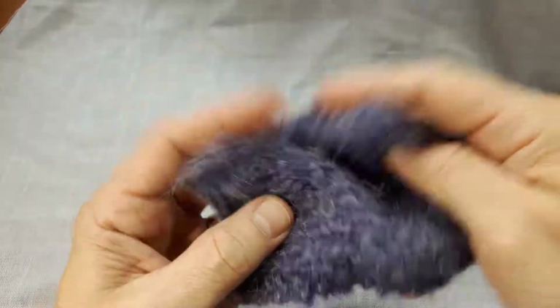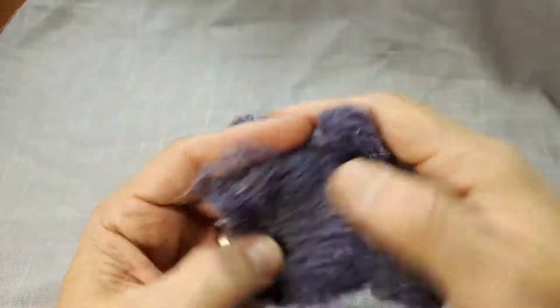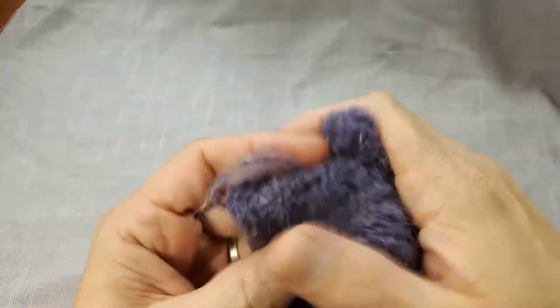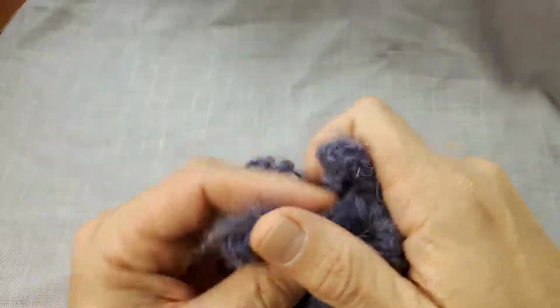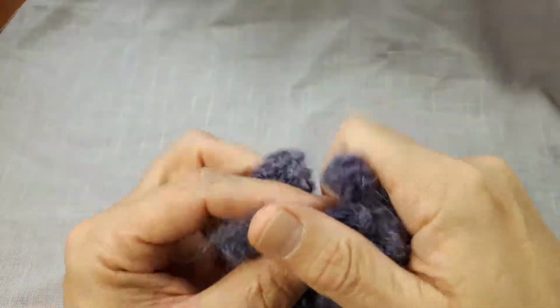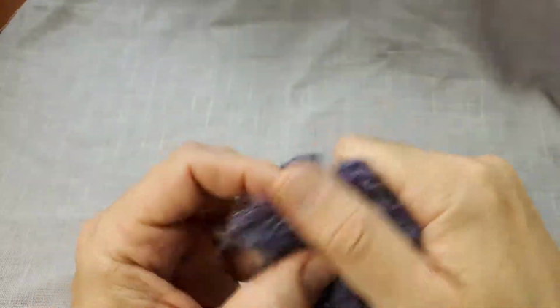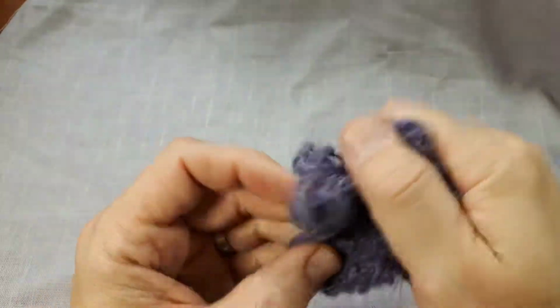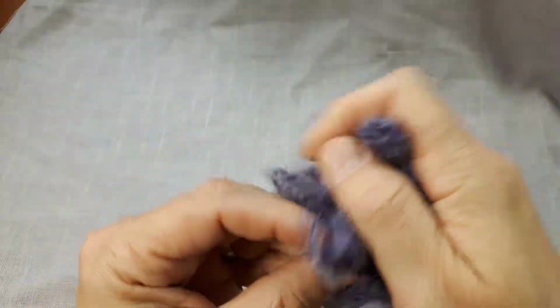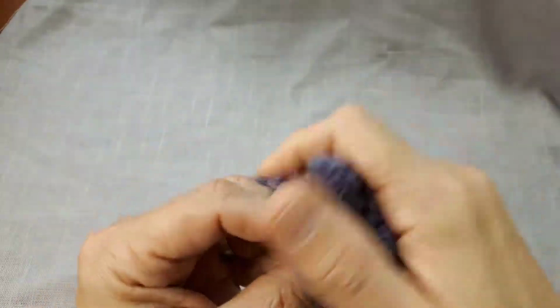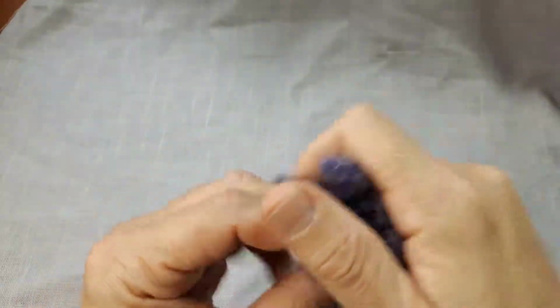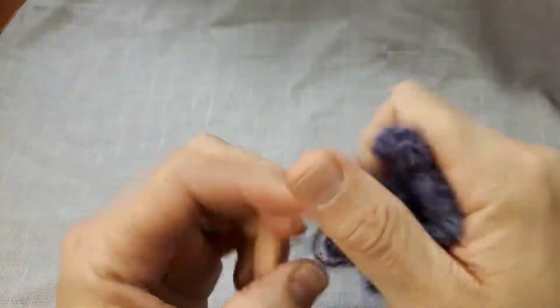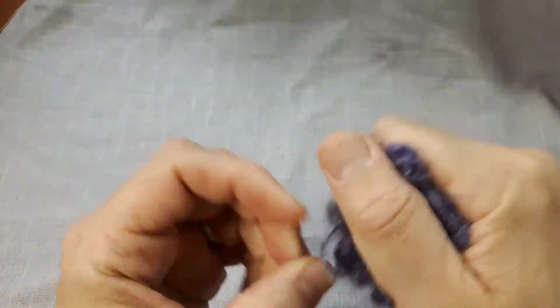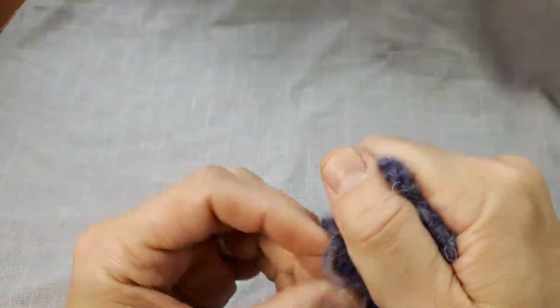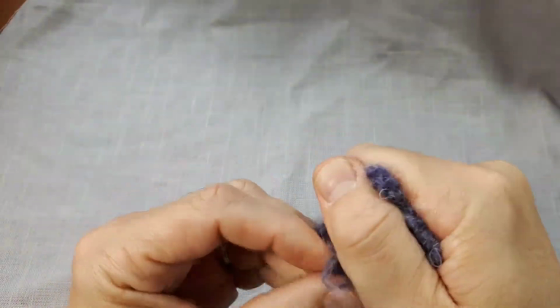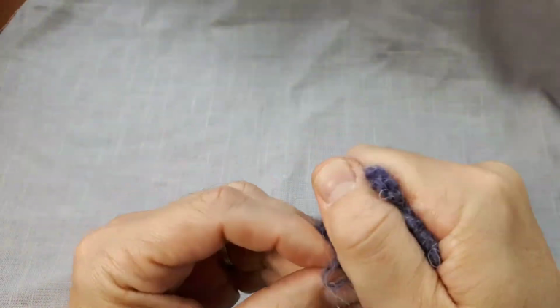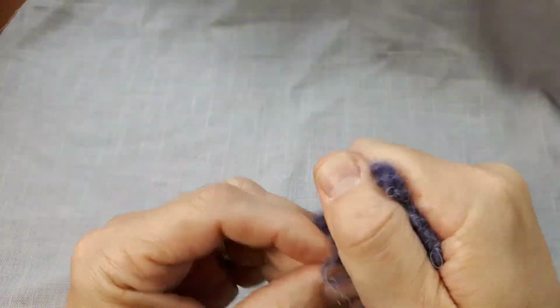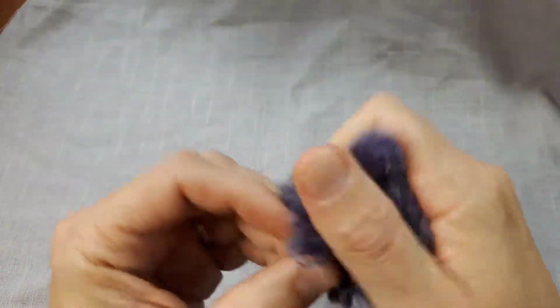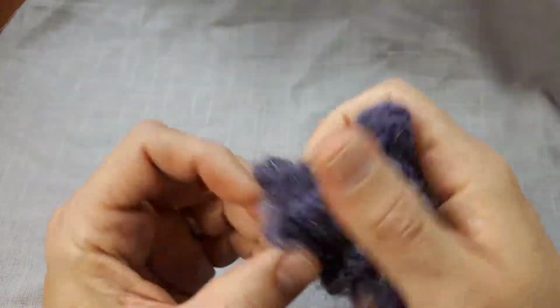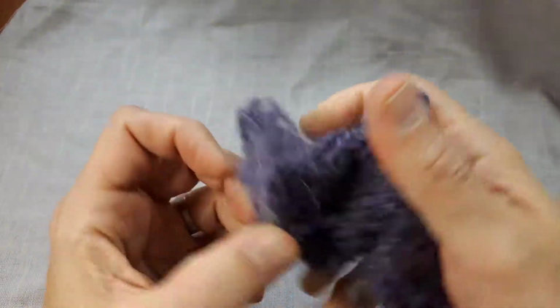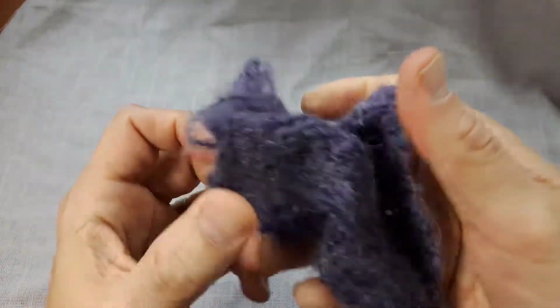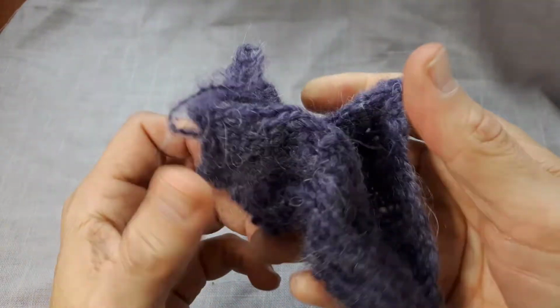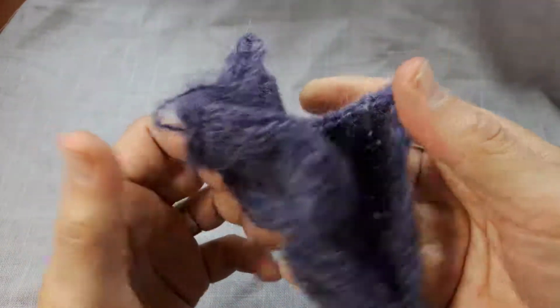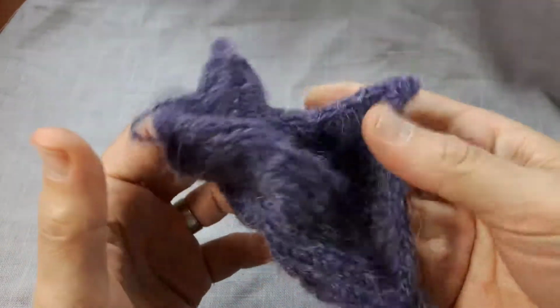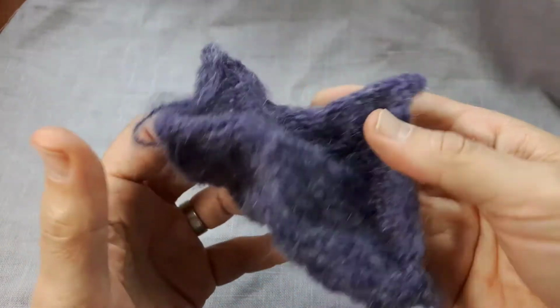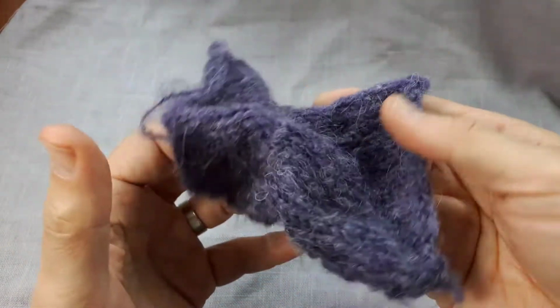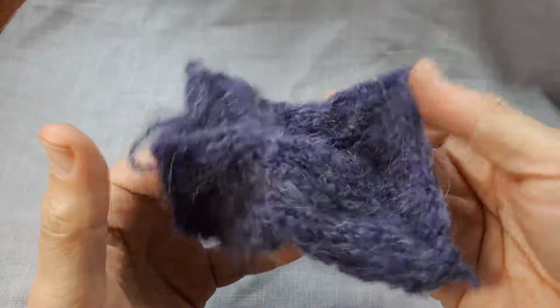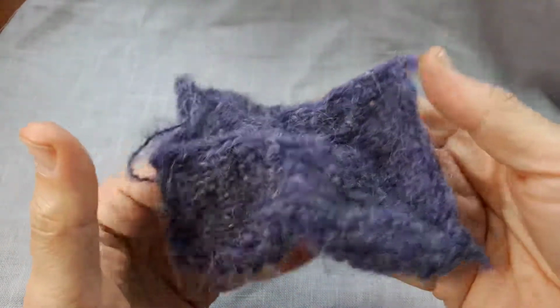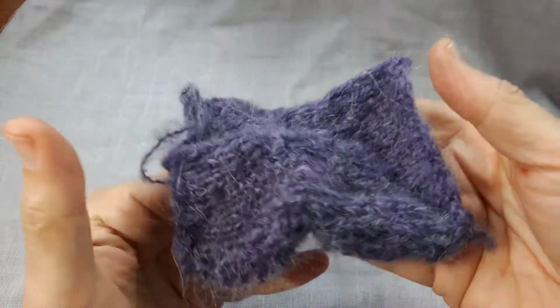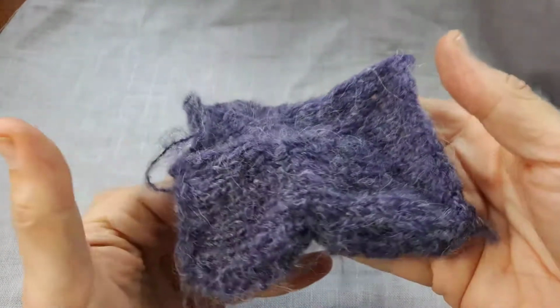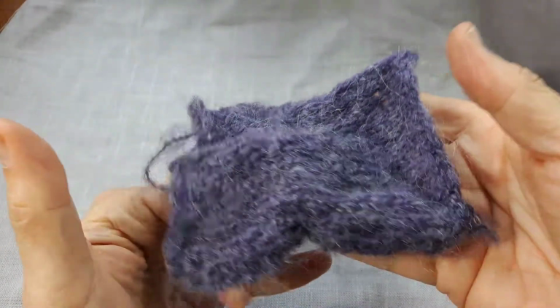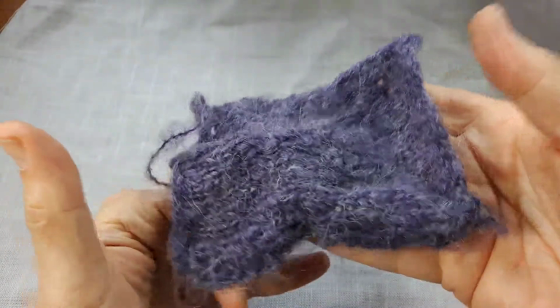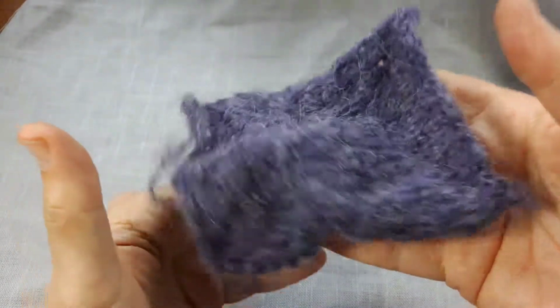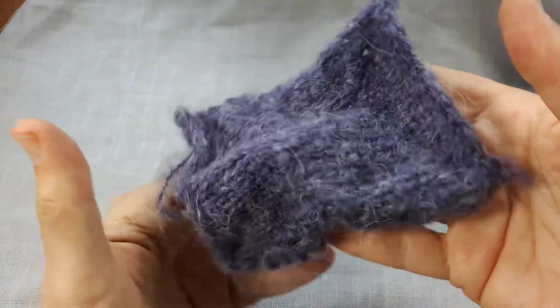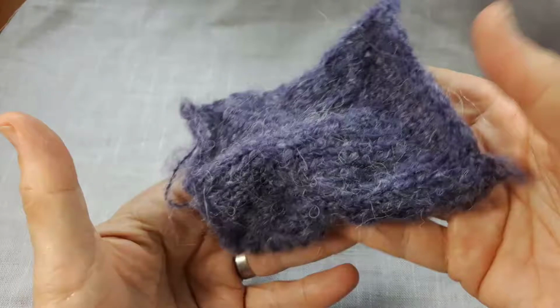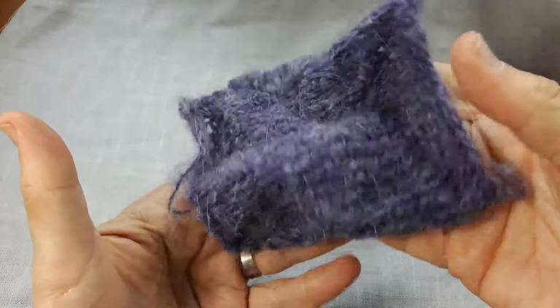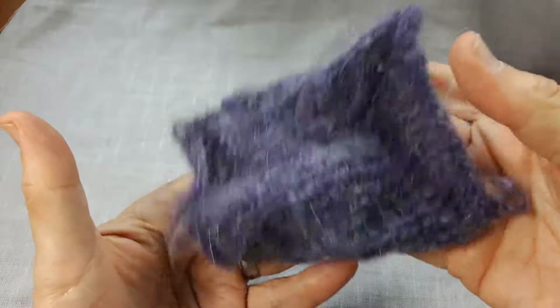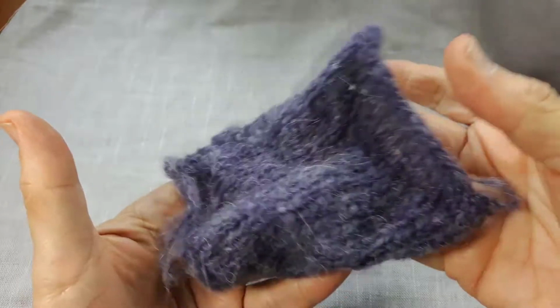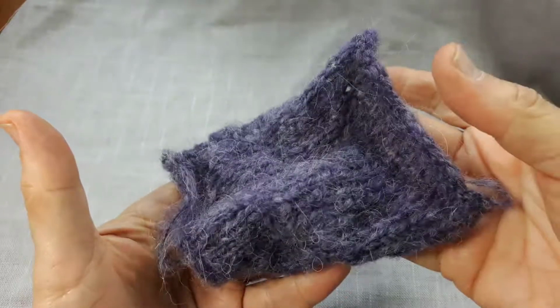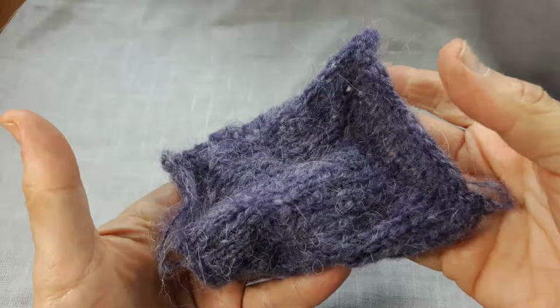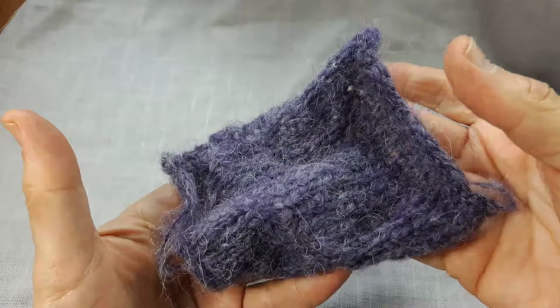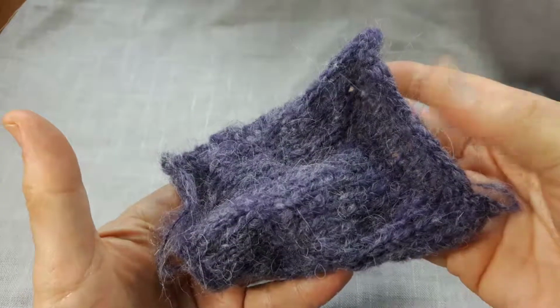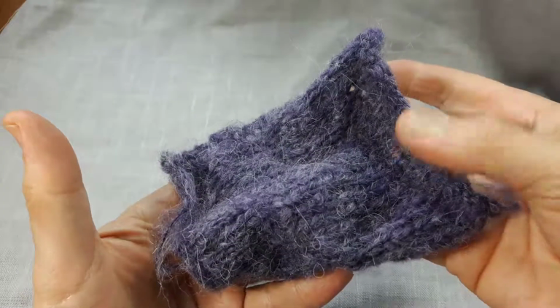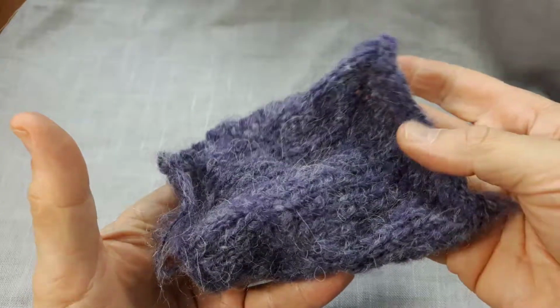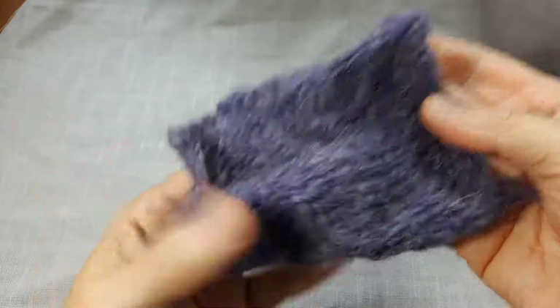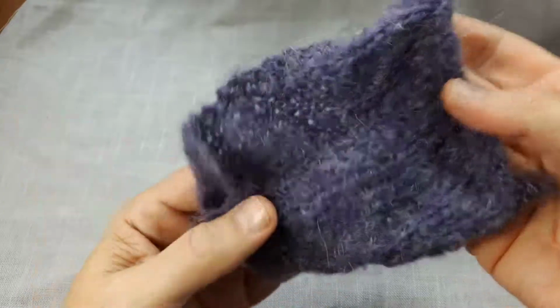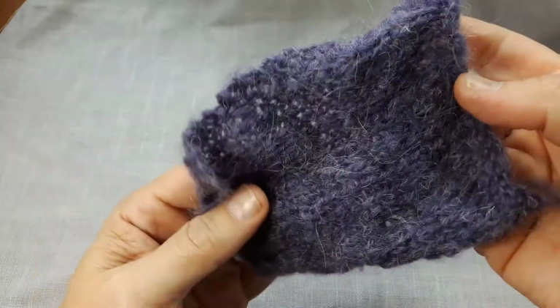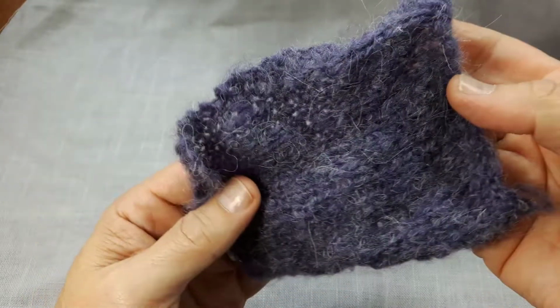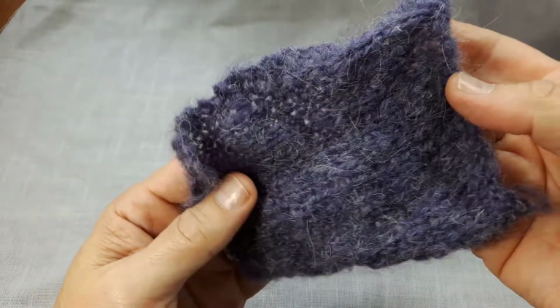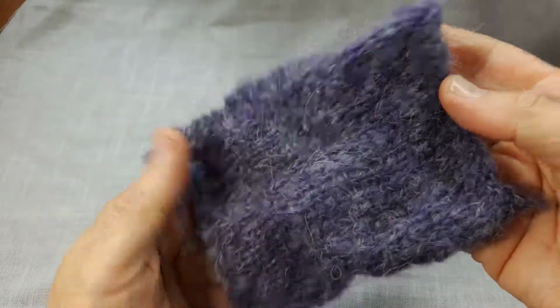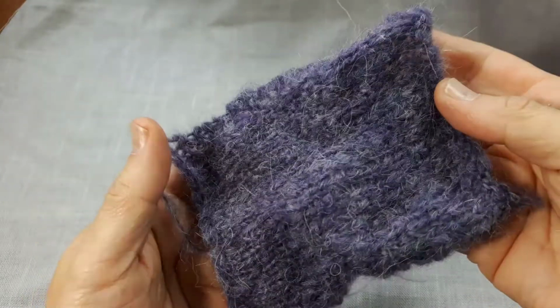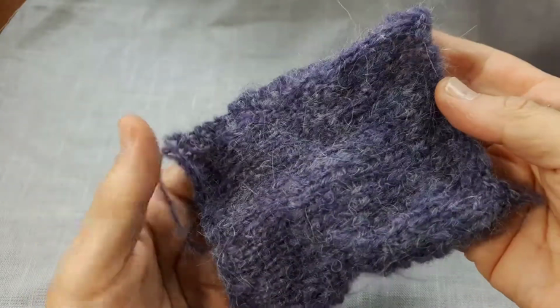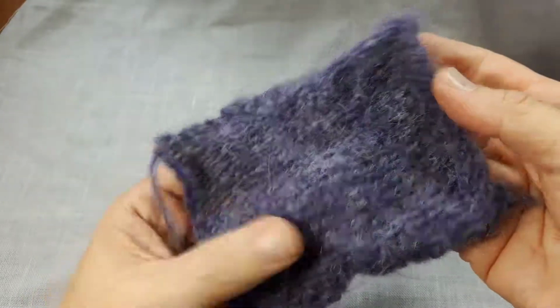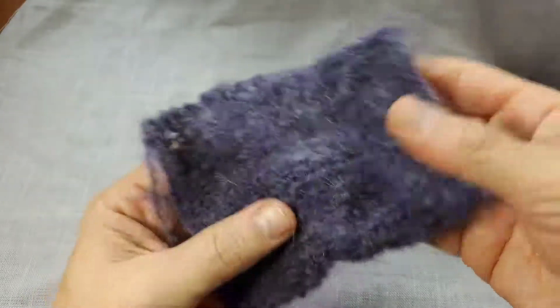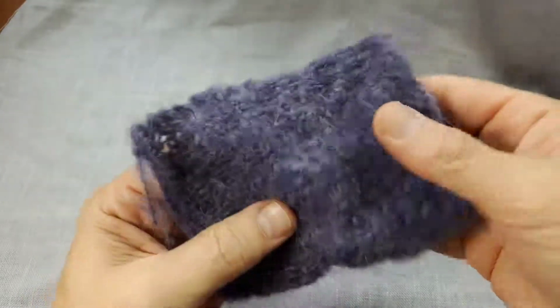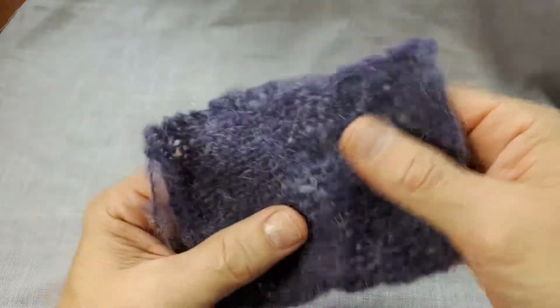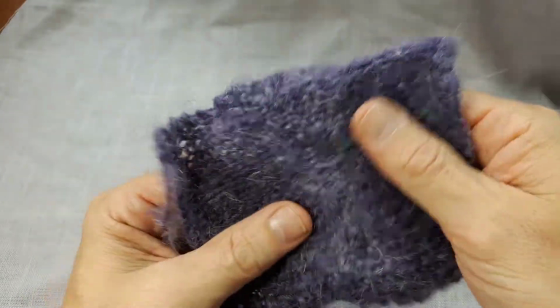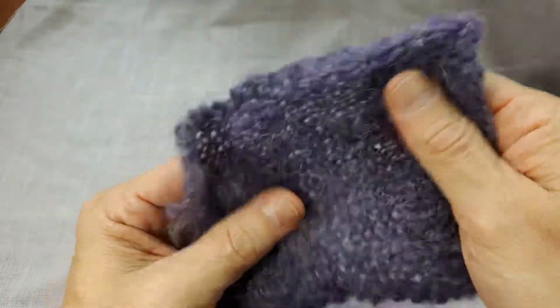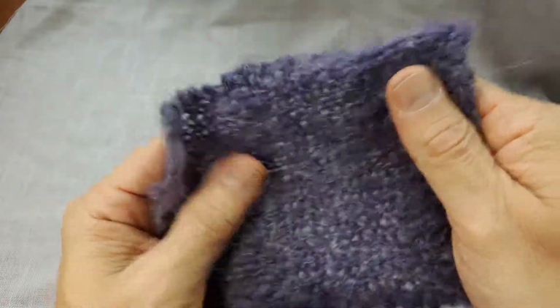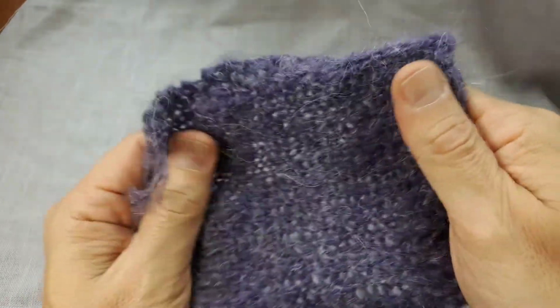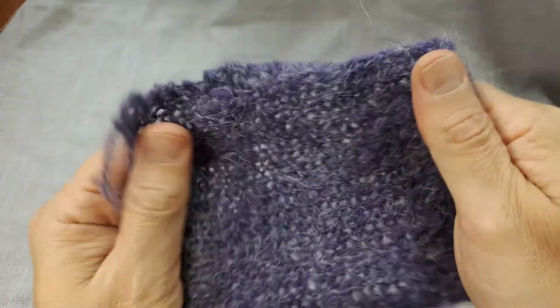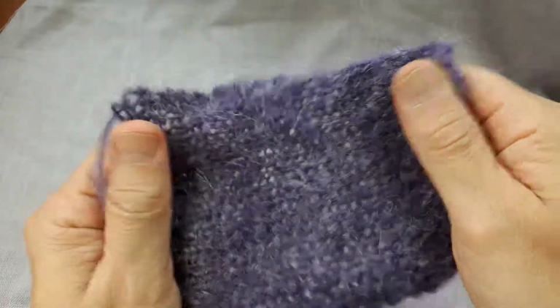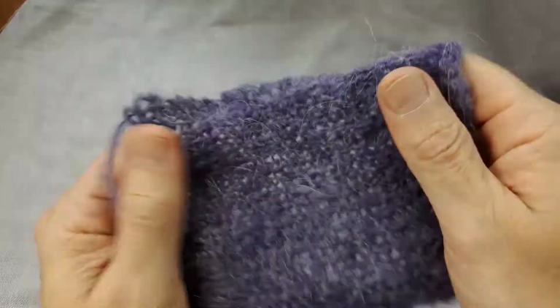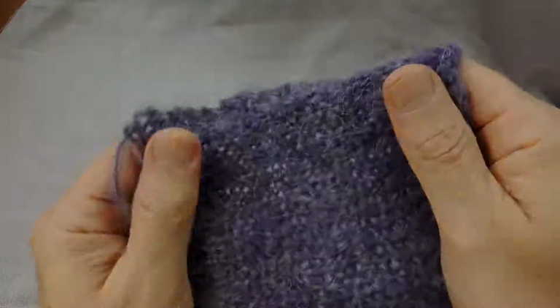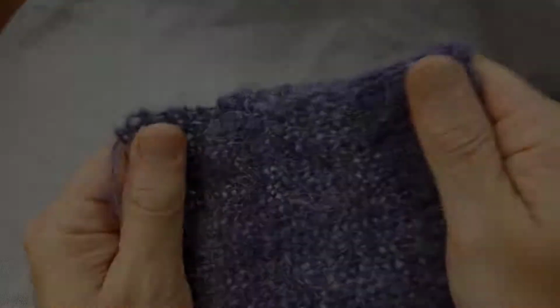If you scrunch it up together, it keeps those folds and pleats very well.